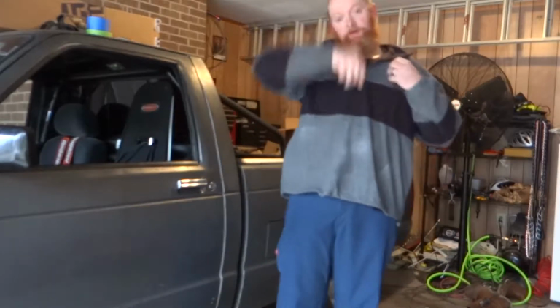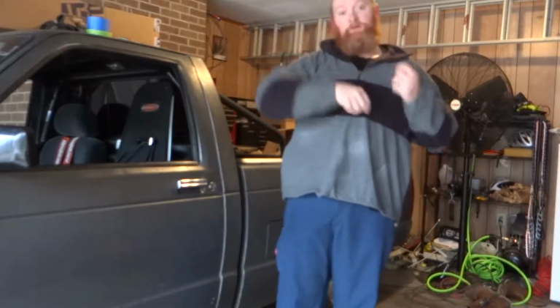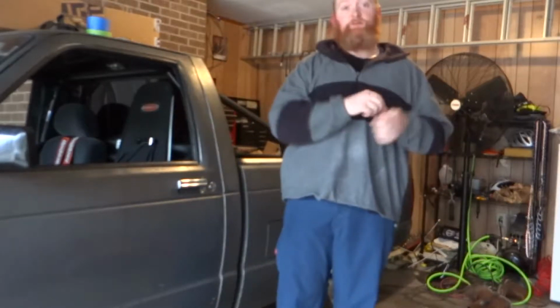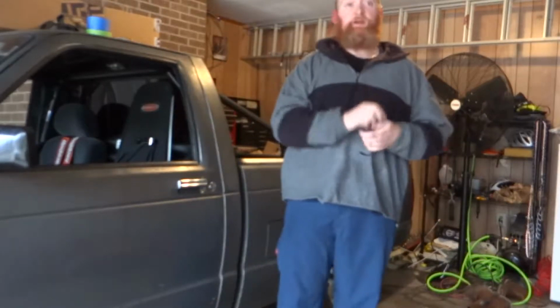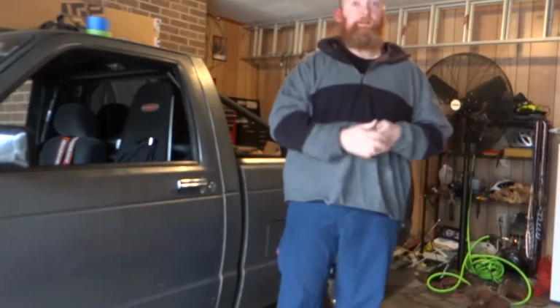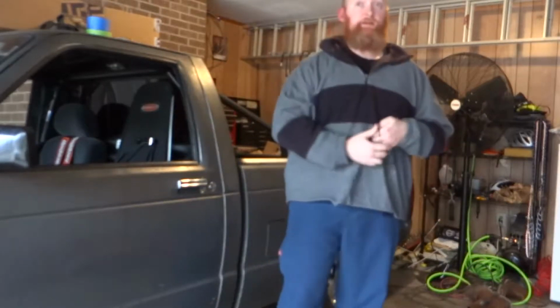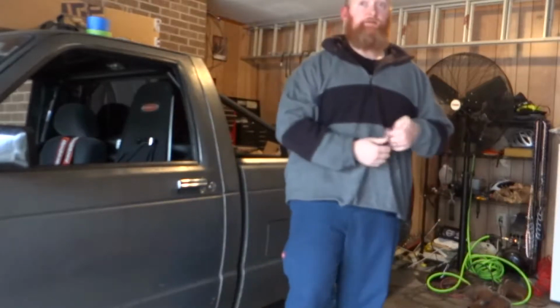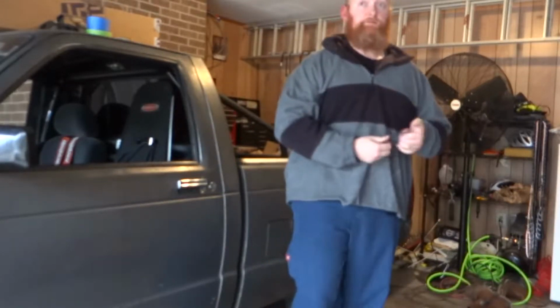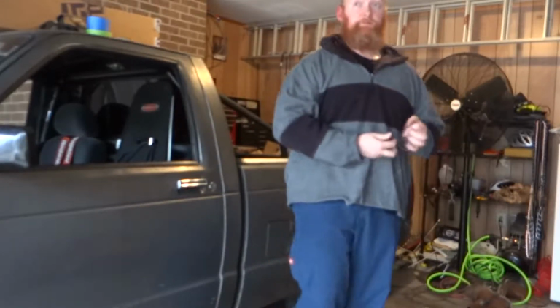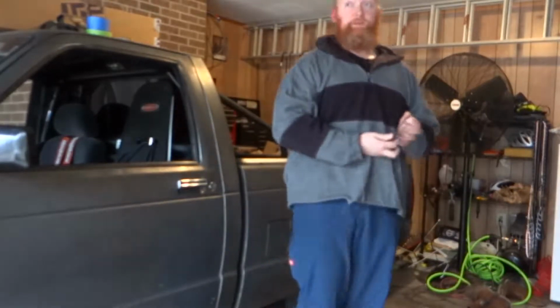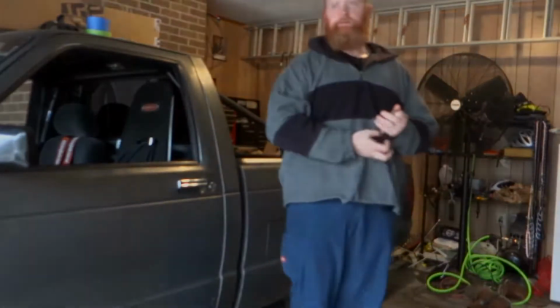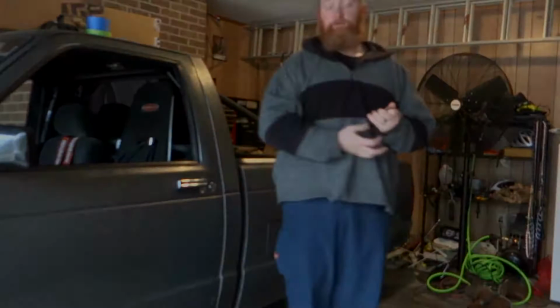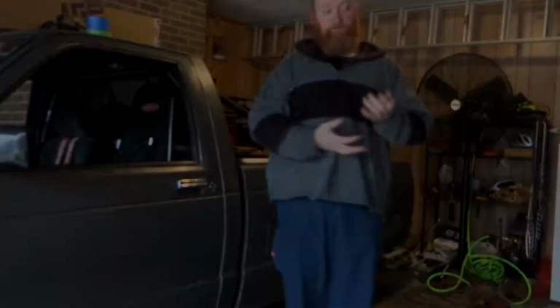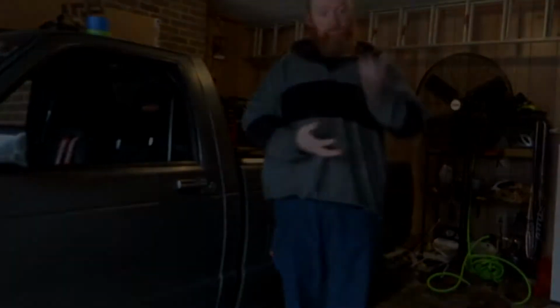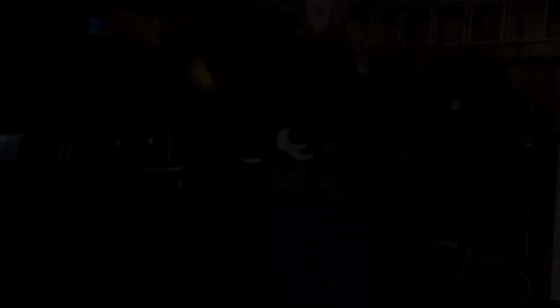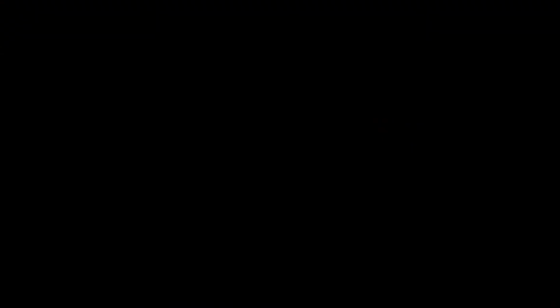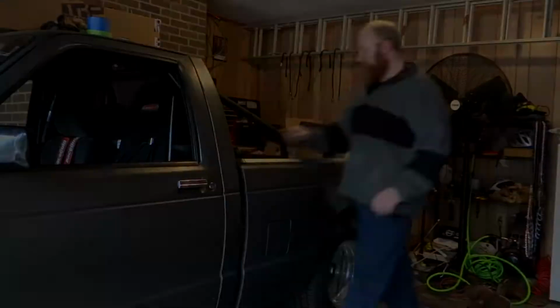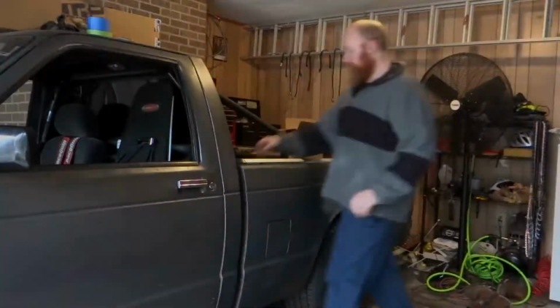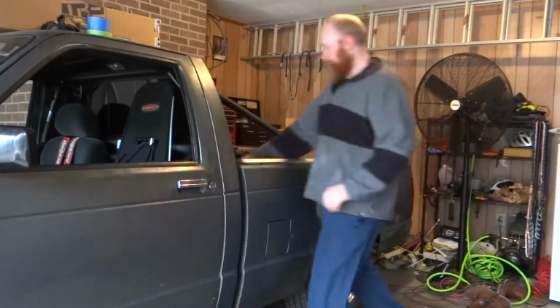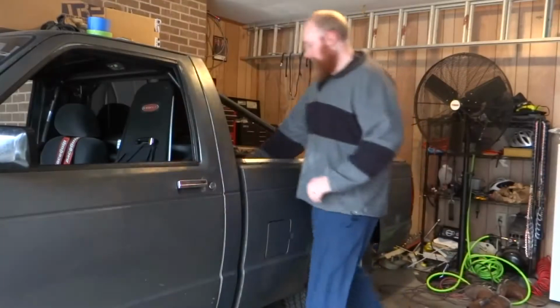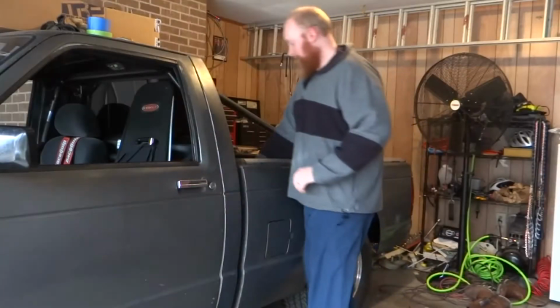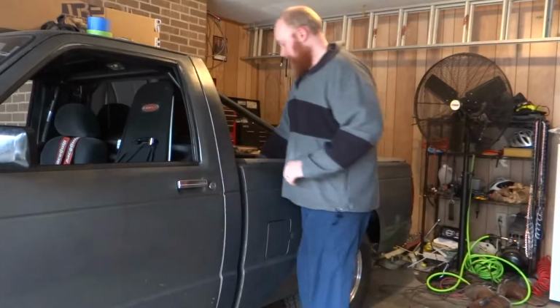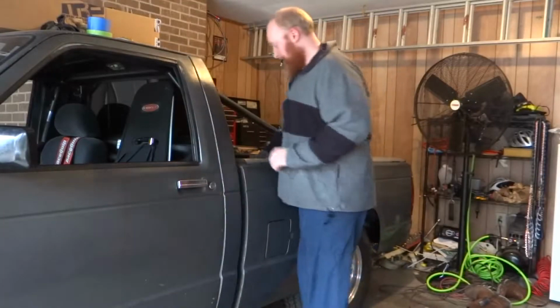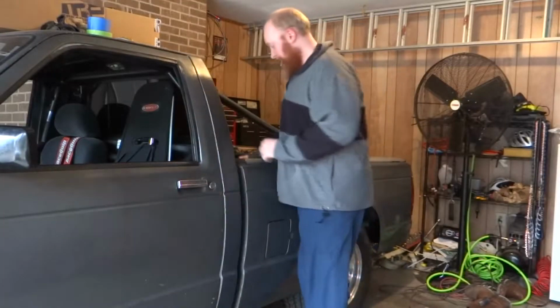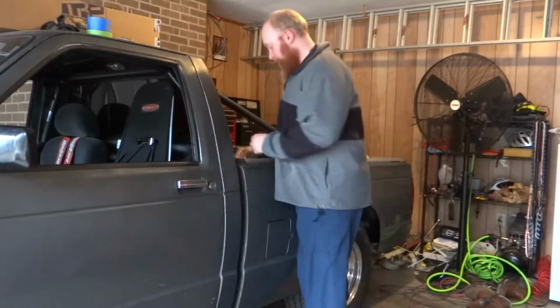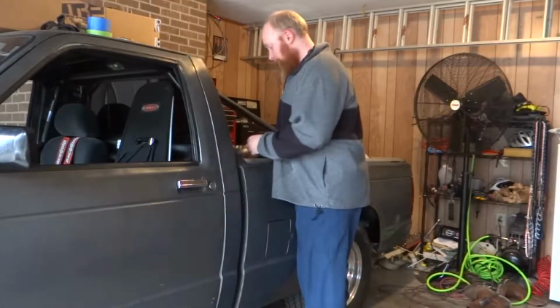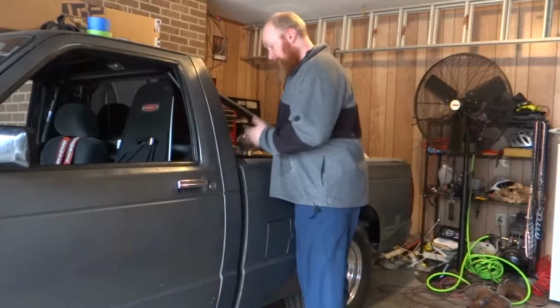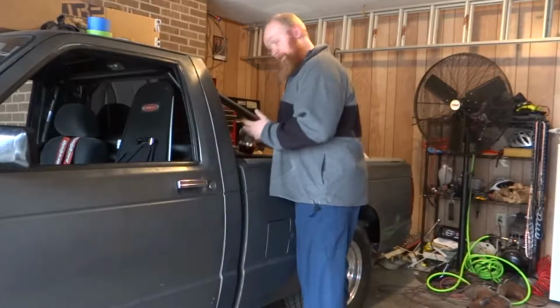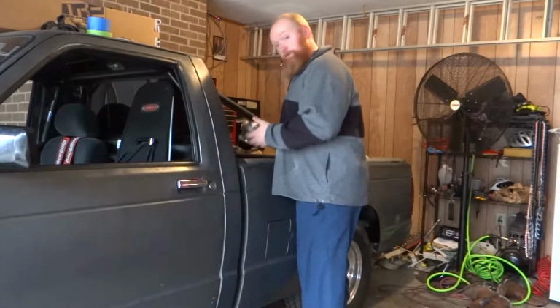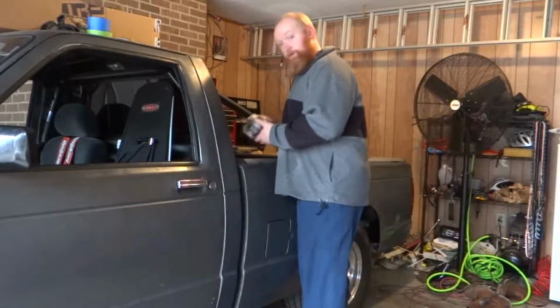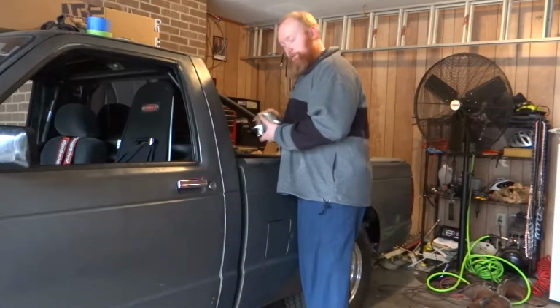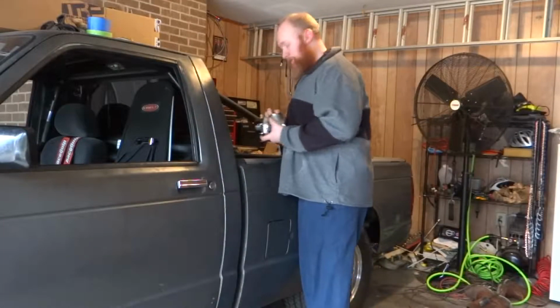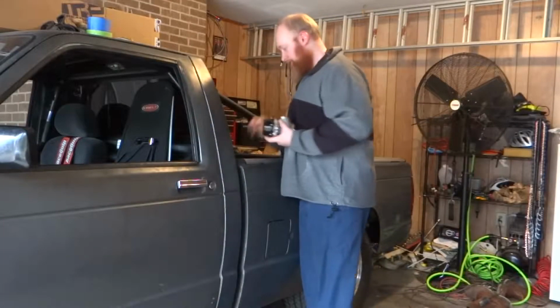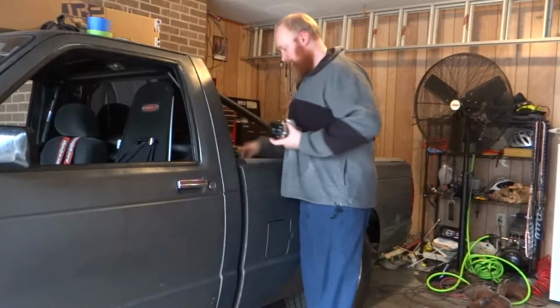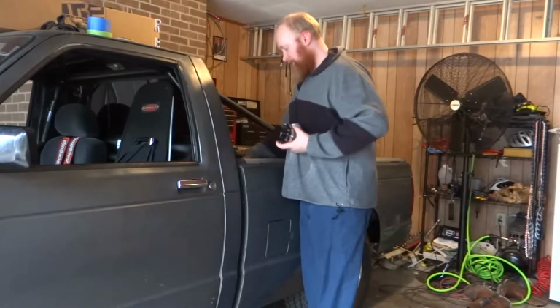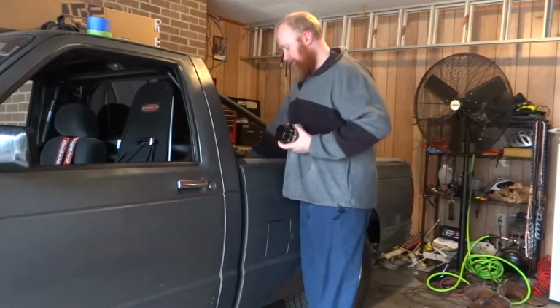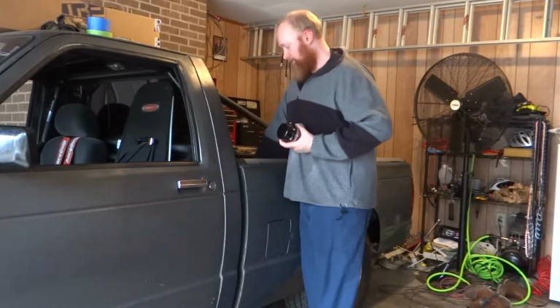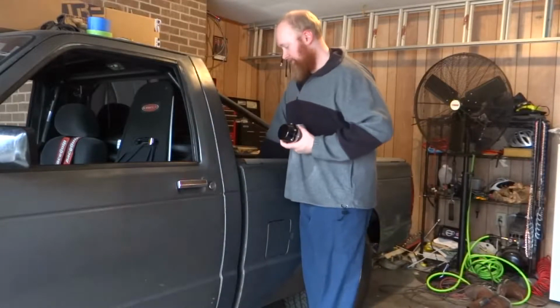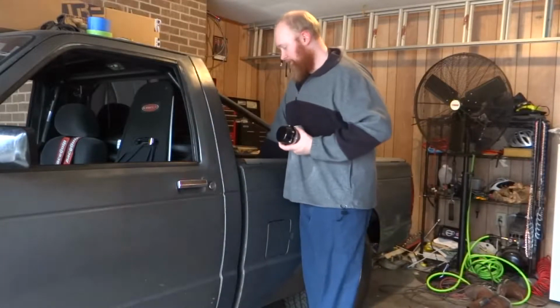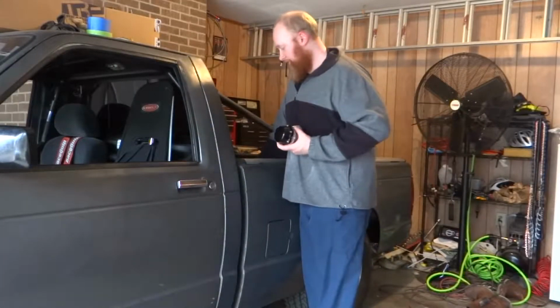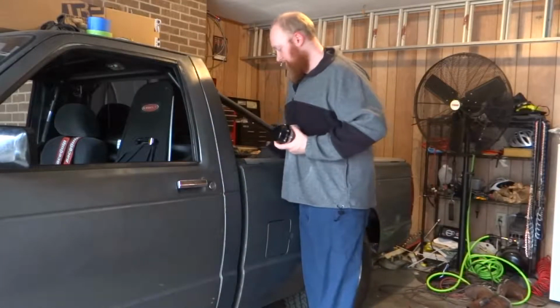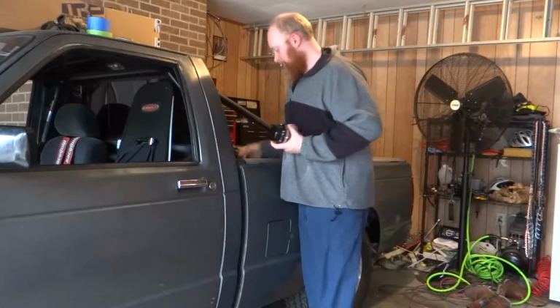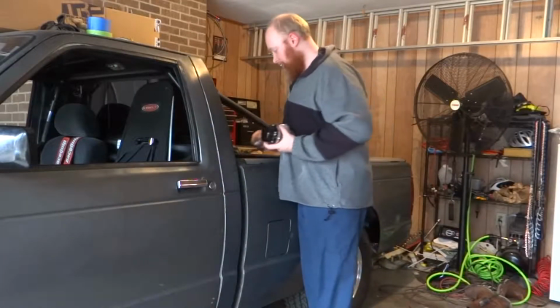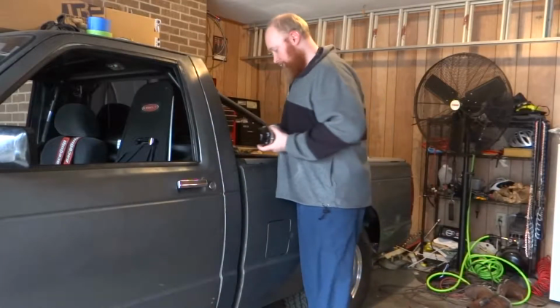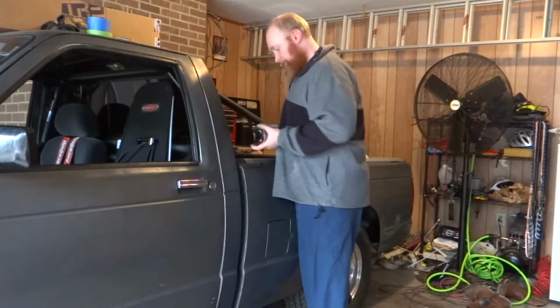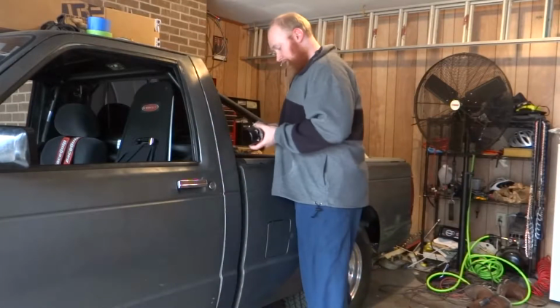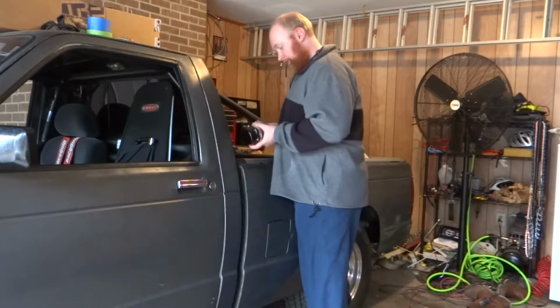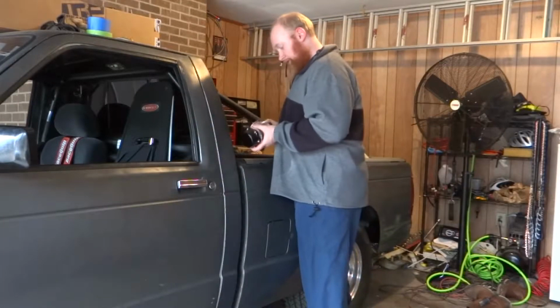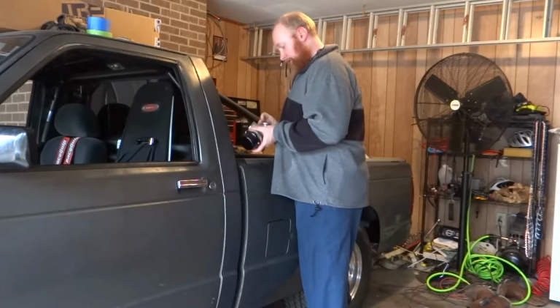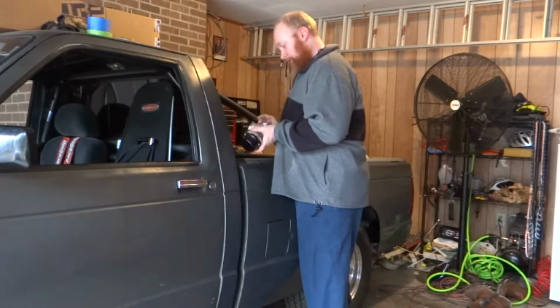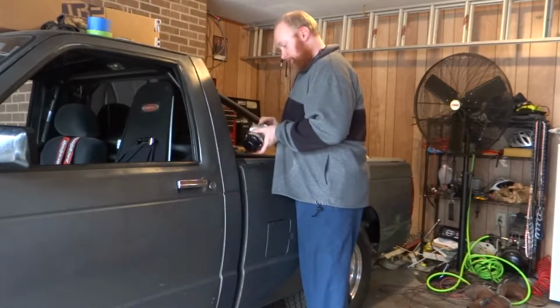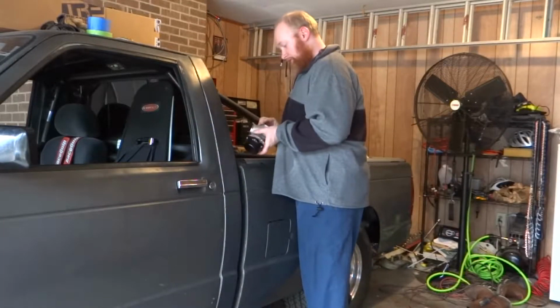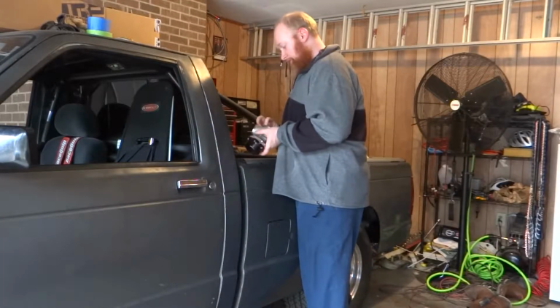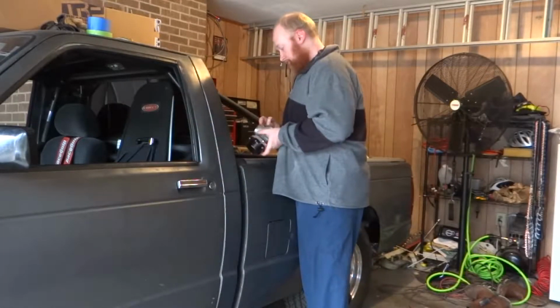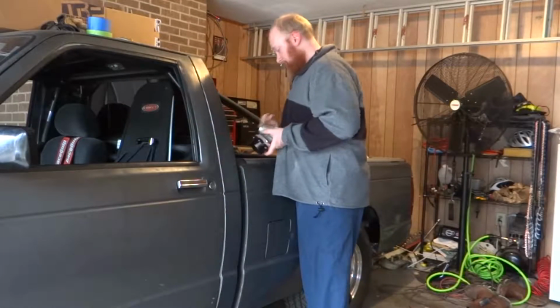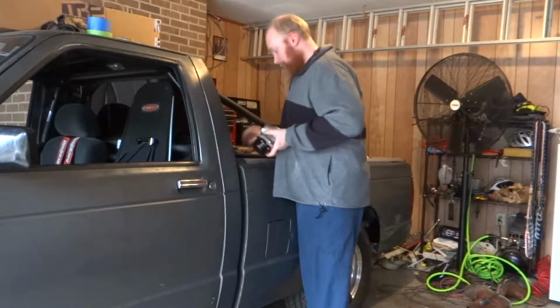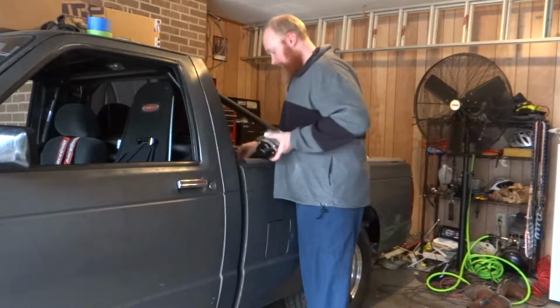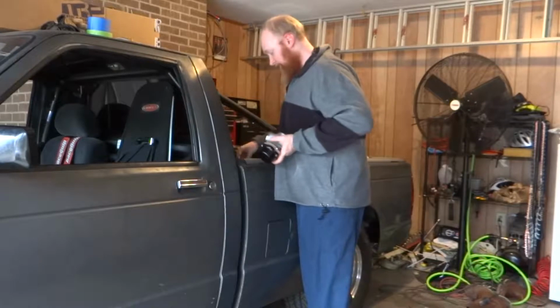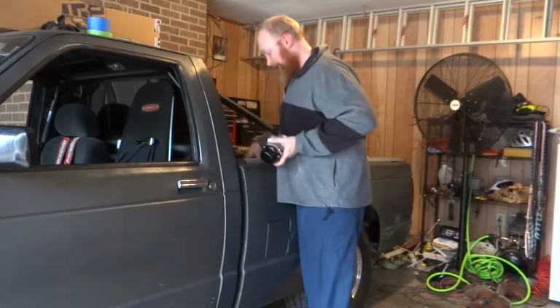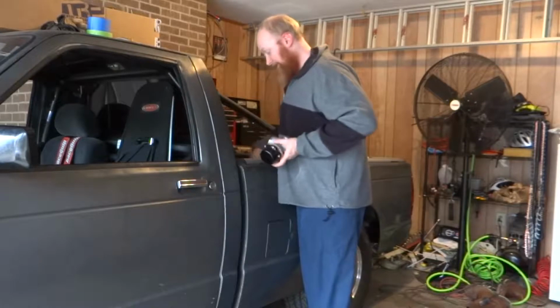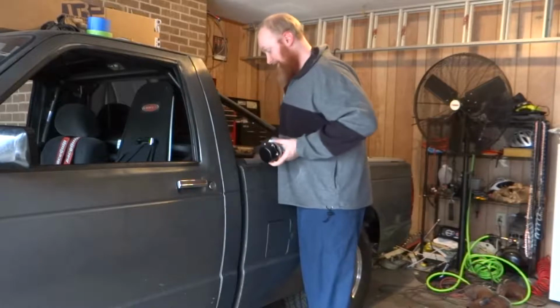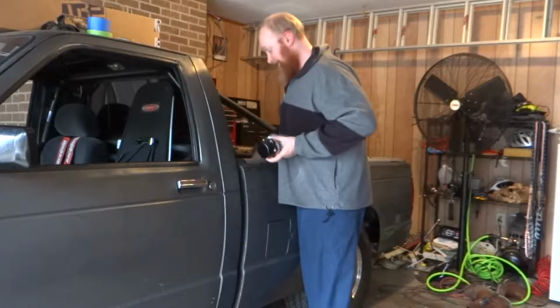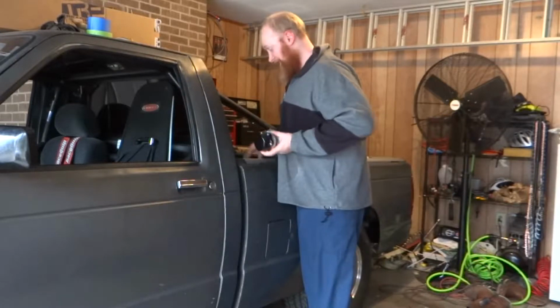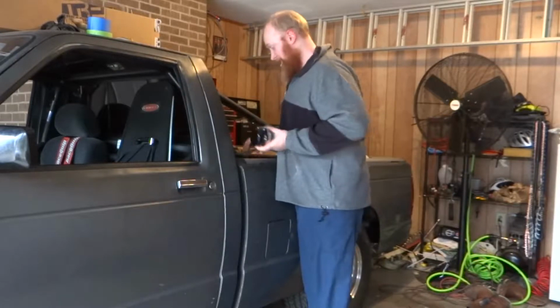I'll show you how they come from BS Racing. I've got one that I've already partially disassembled, and another one is as it came.